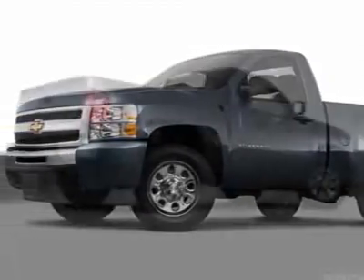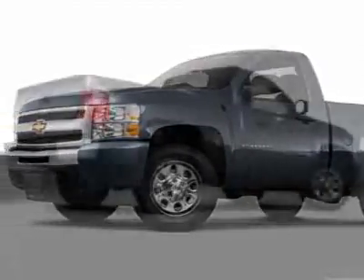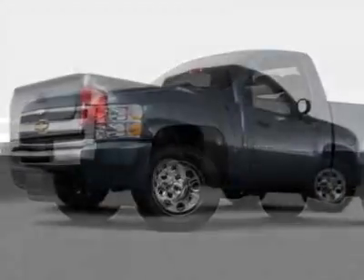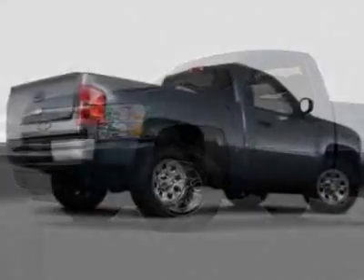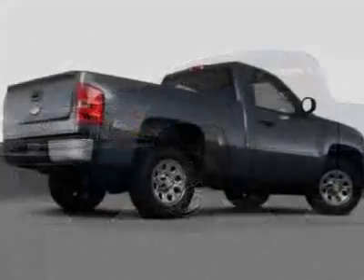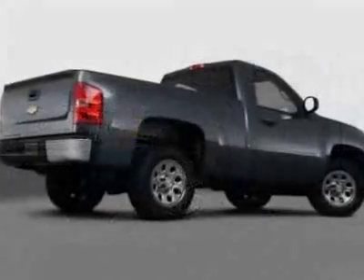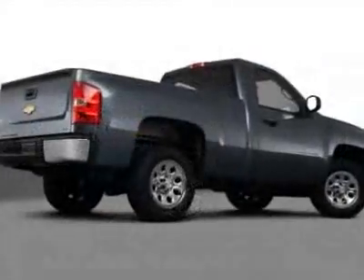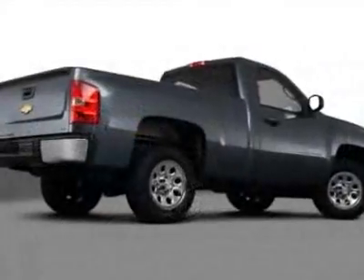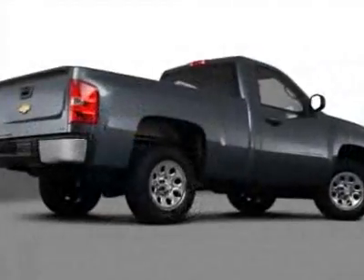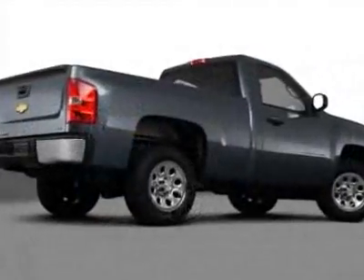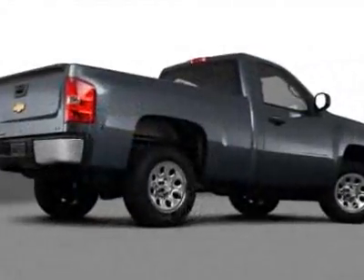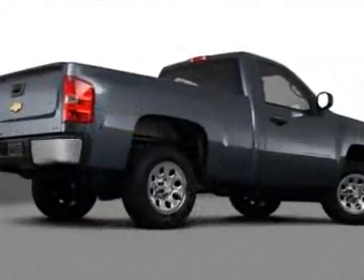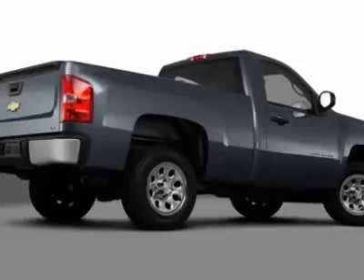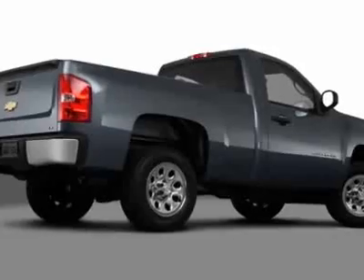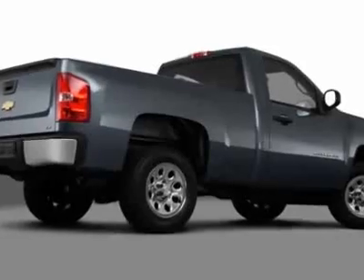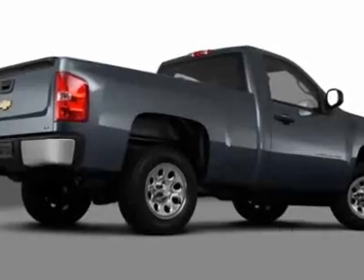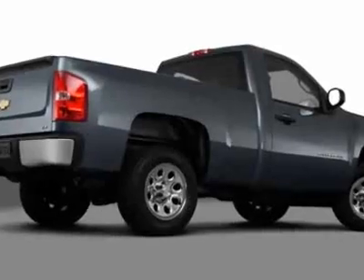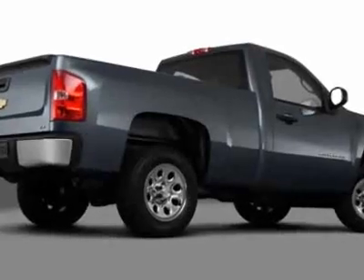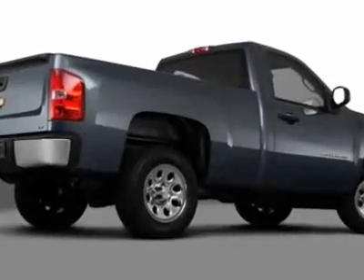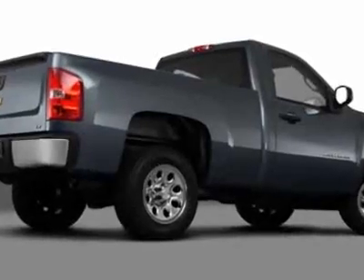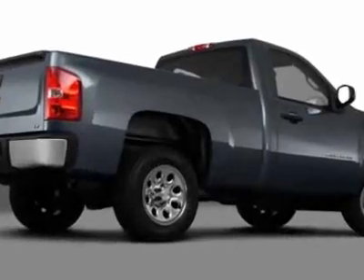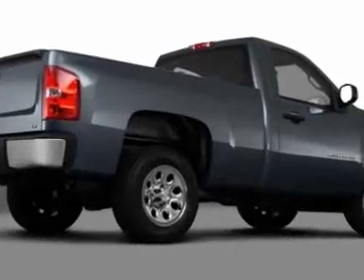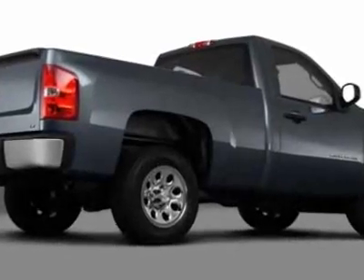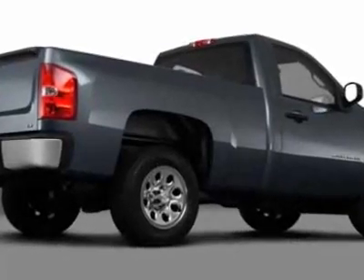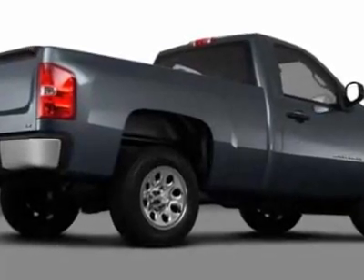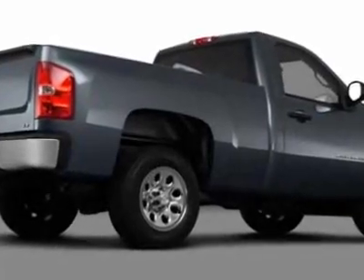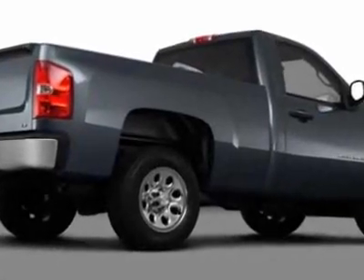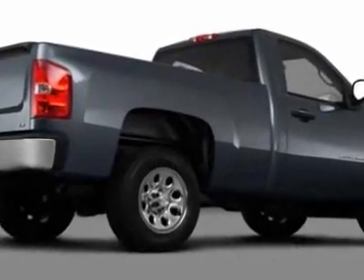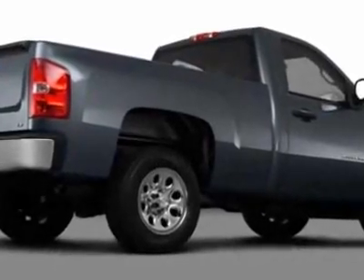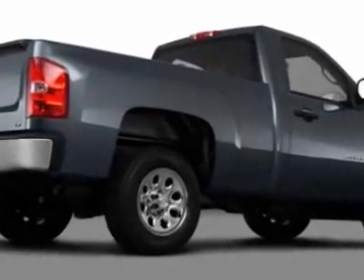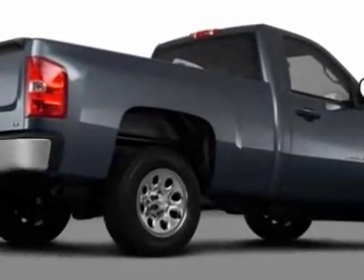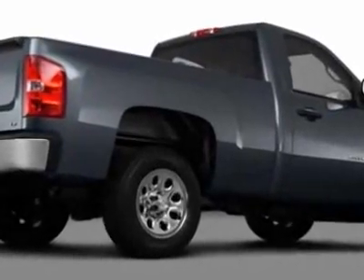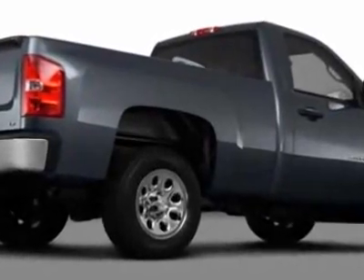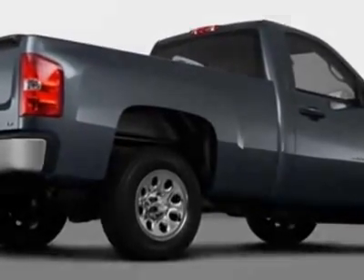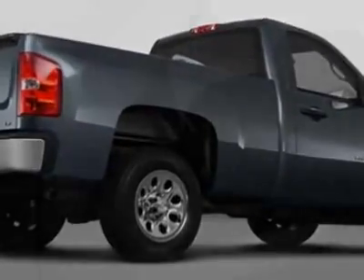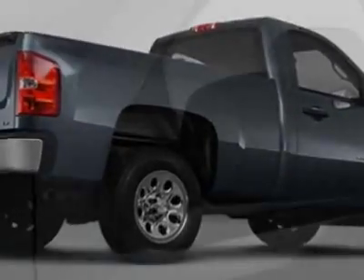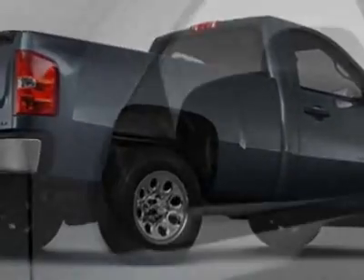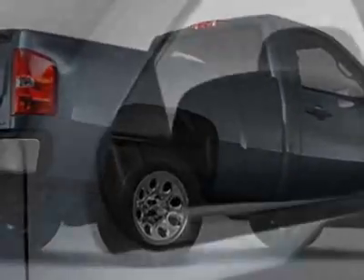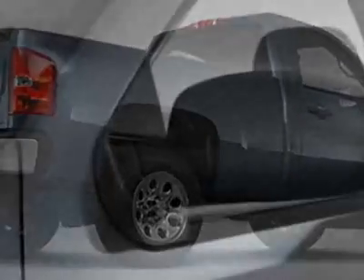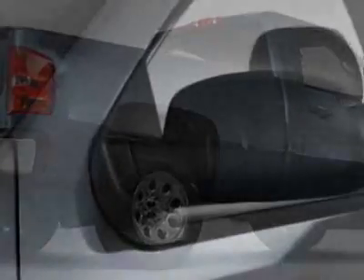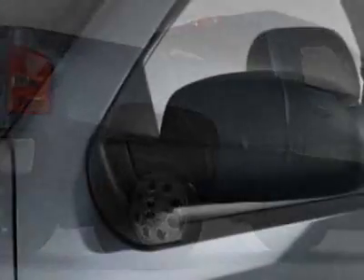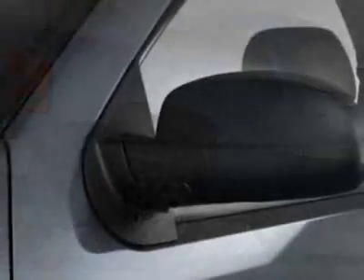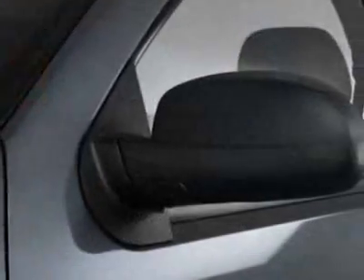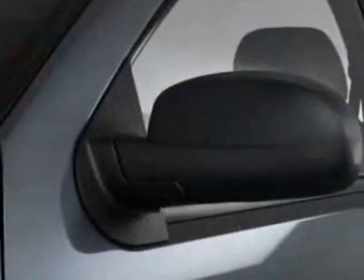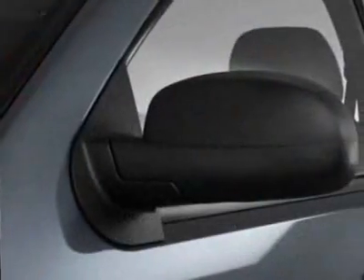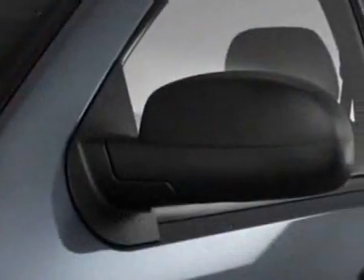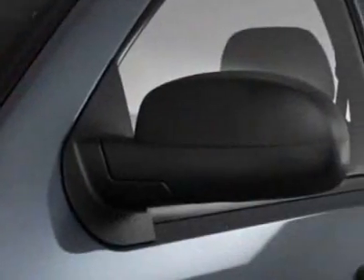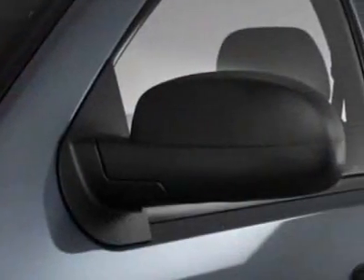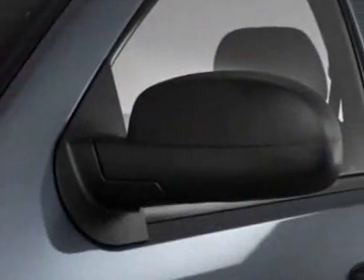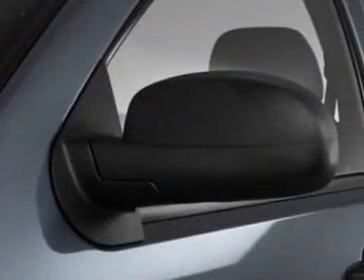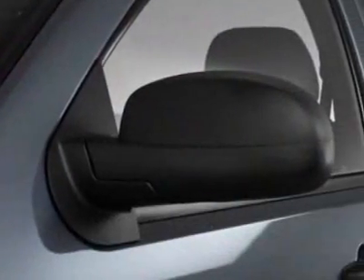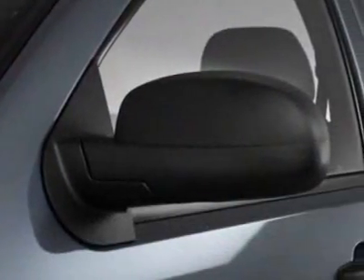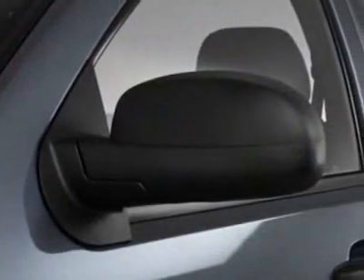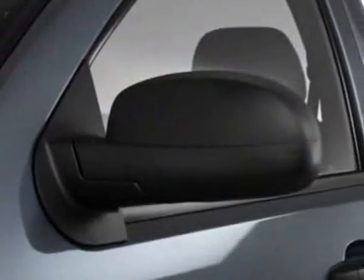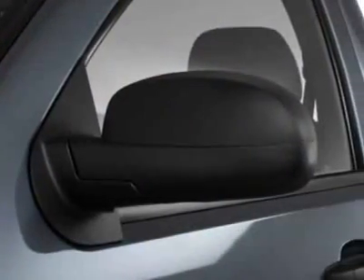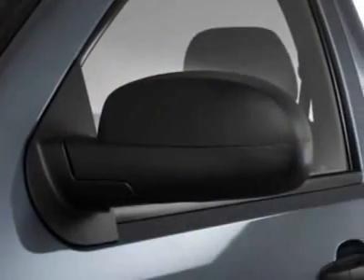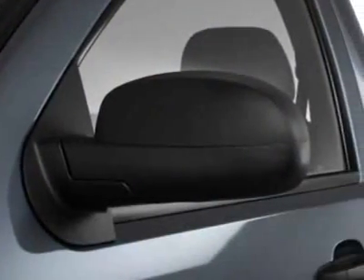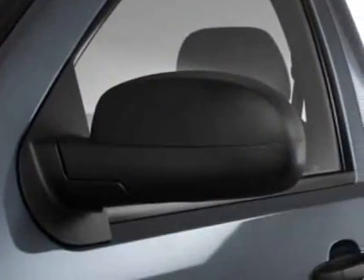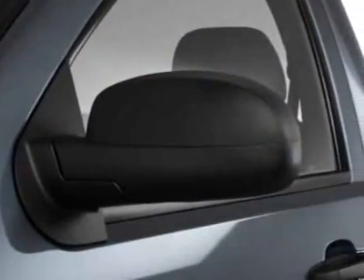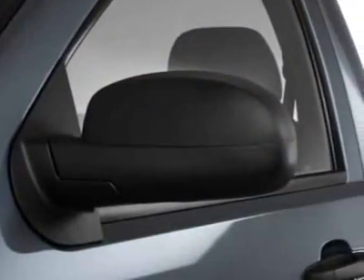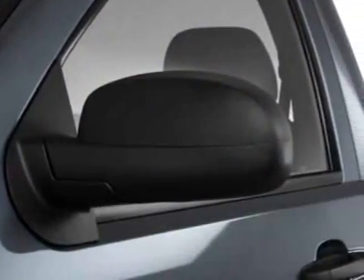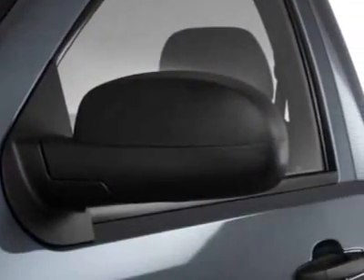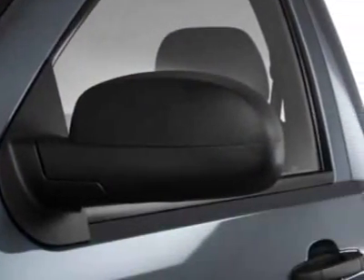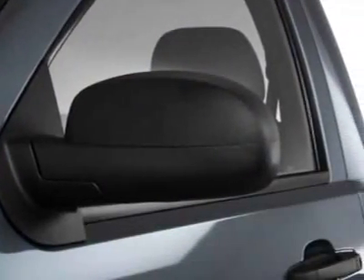Call 877-542-2424 or email our friendly sales staff today to schedule a test drive.